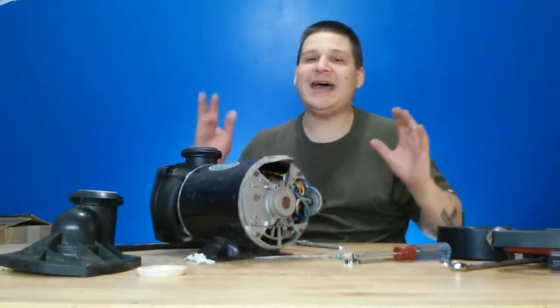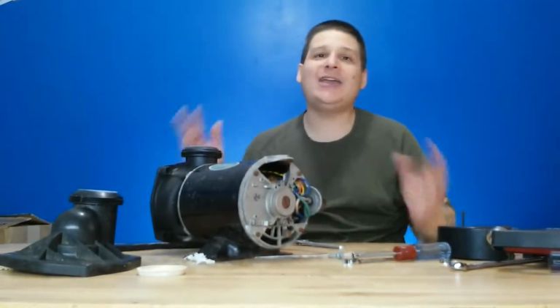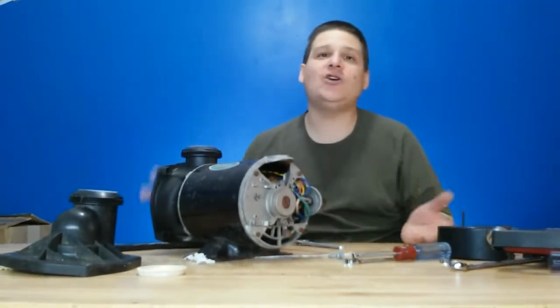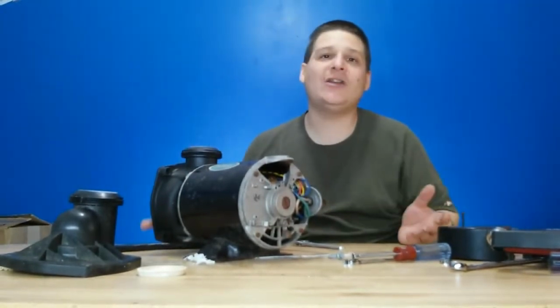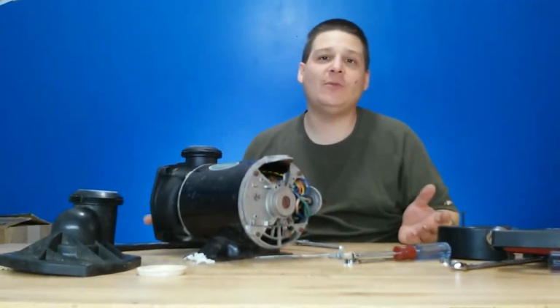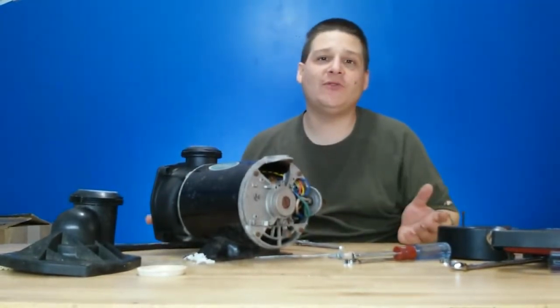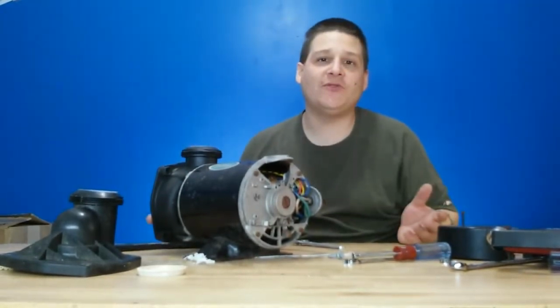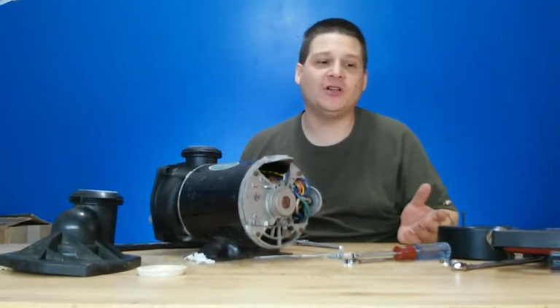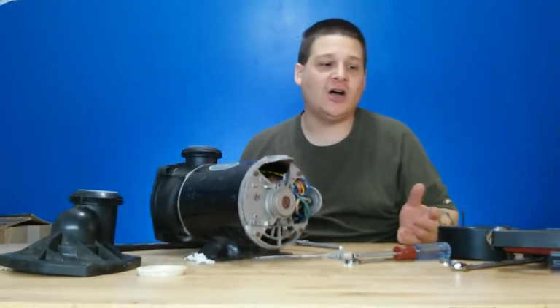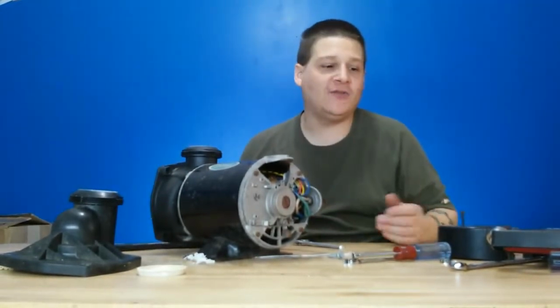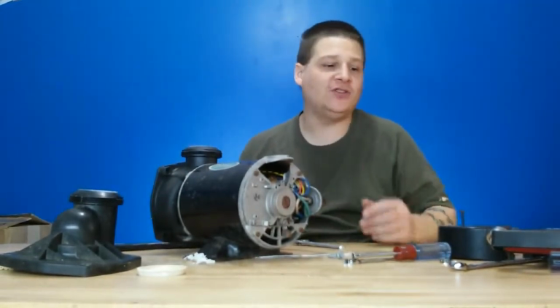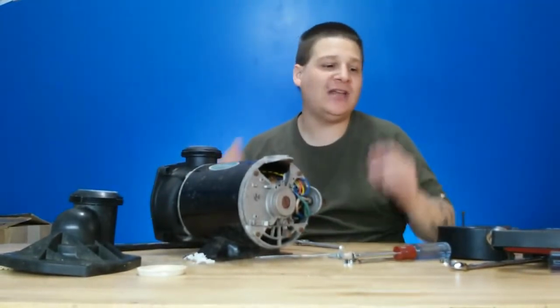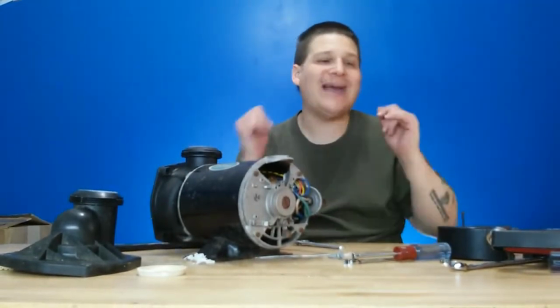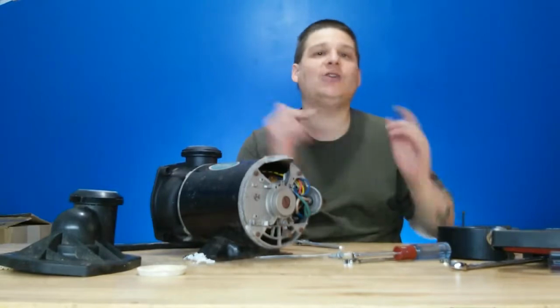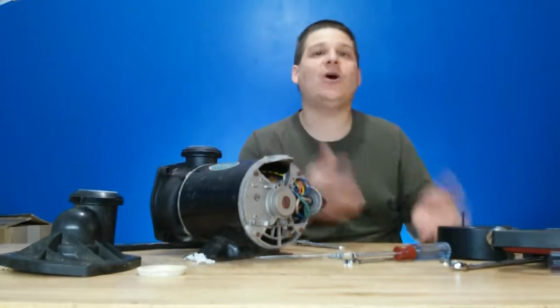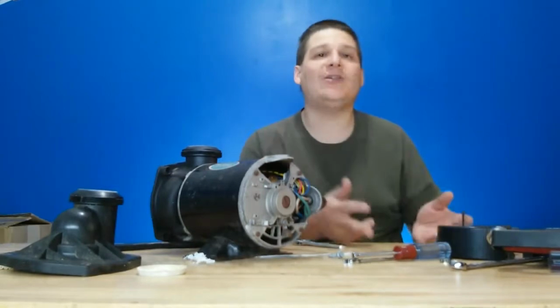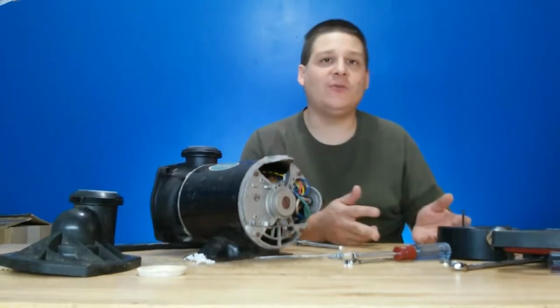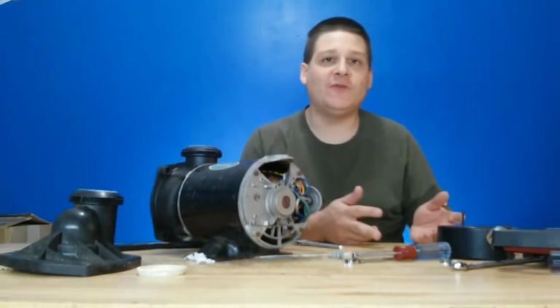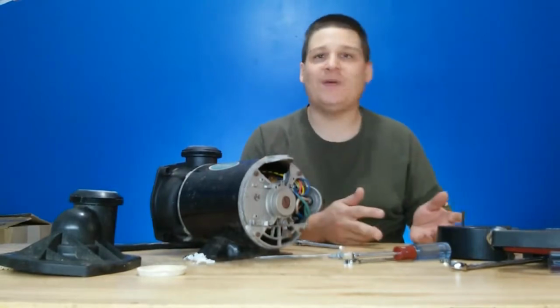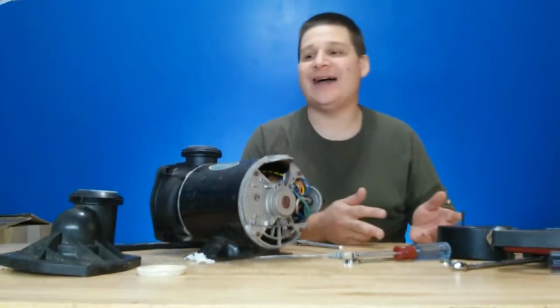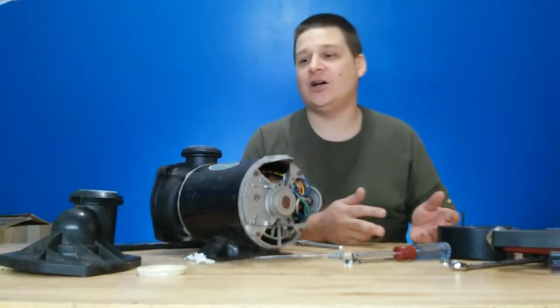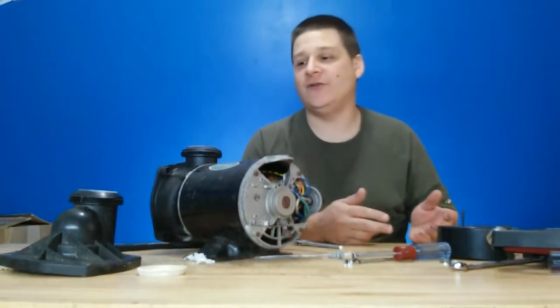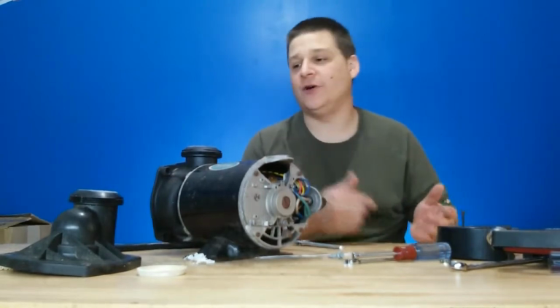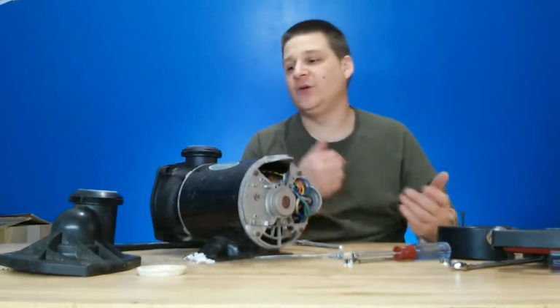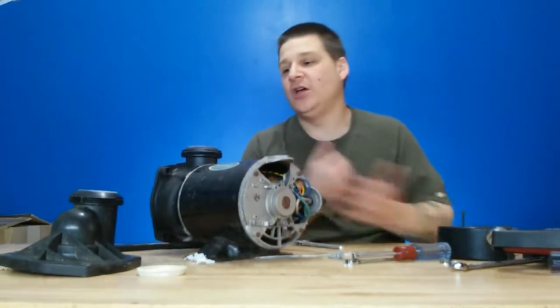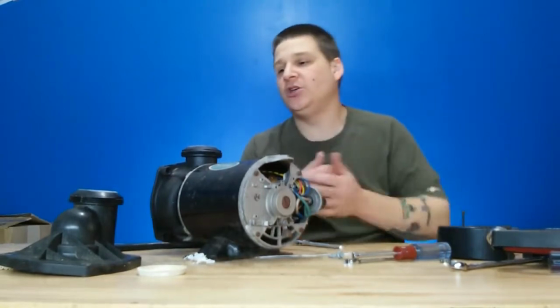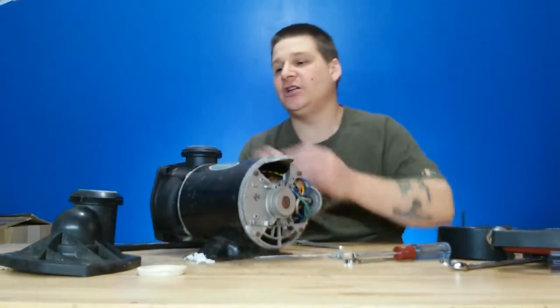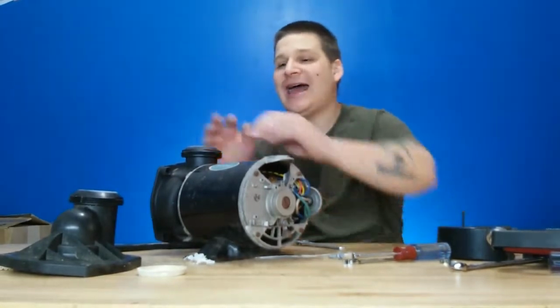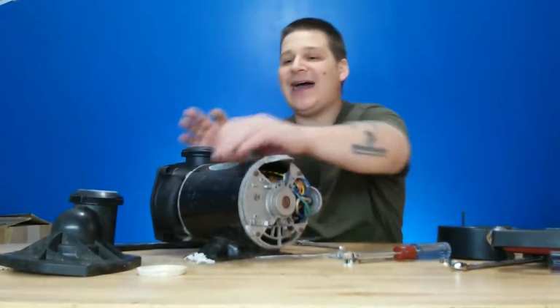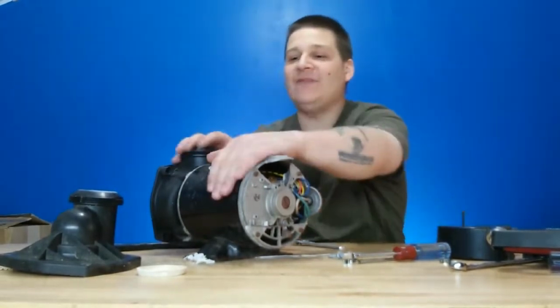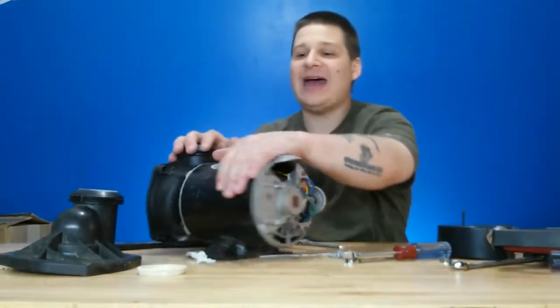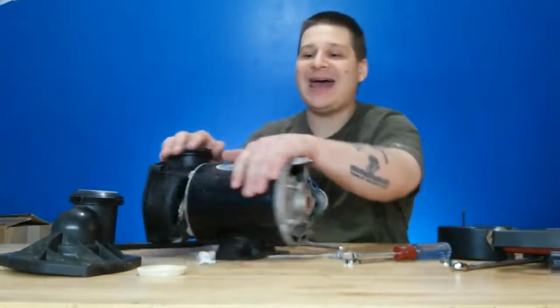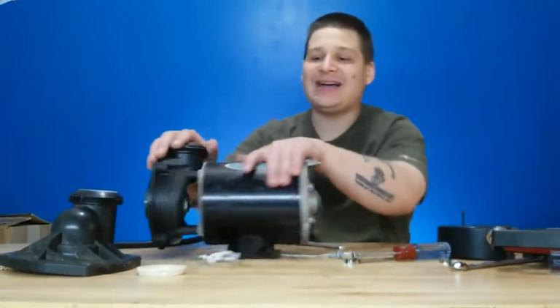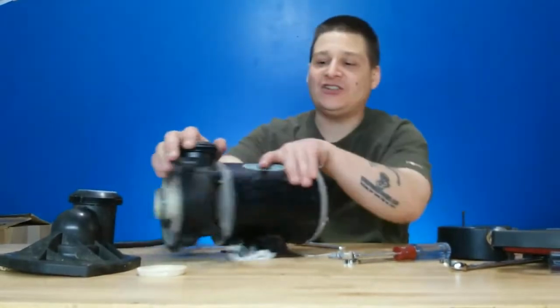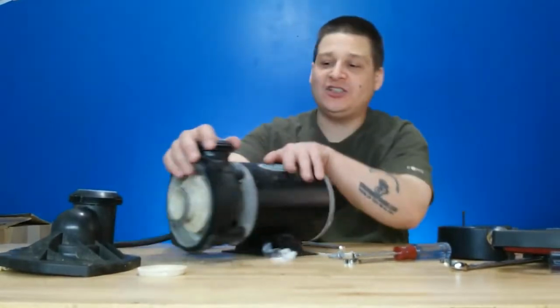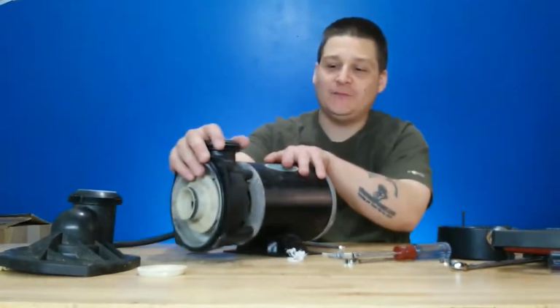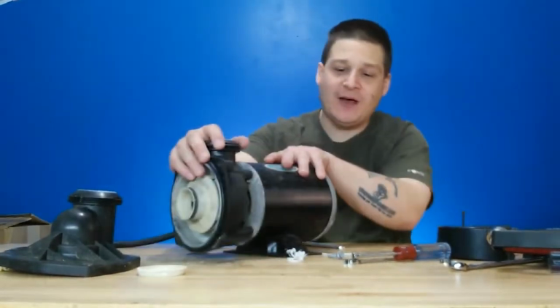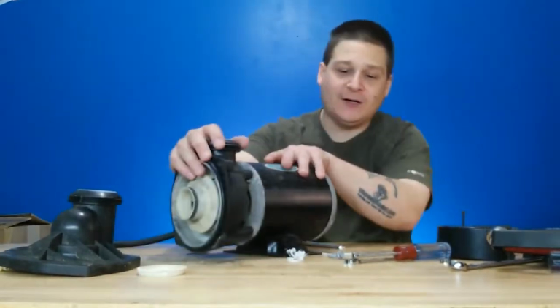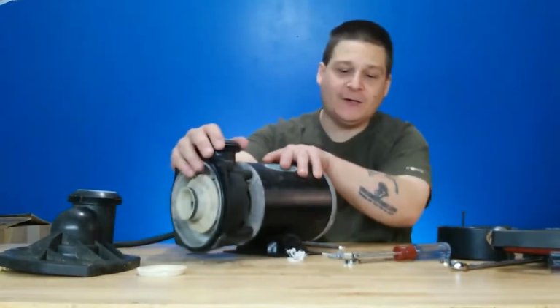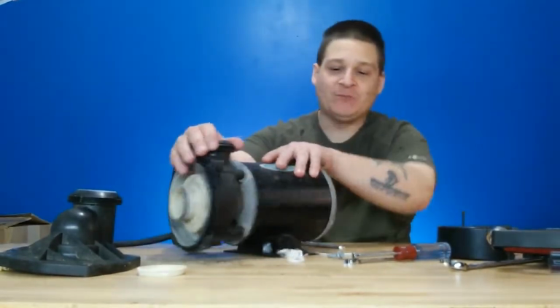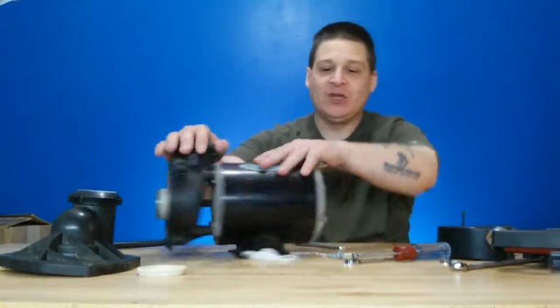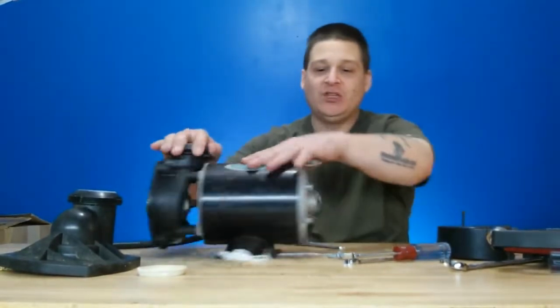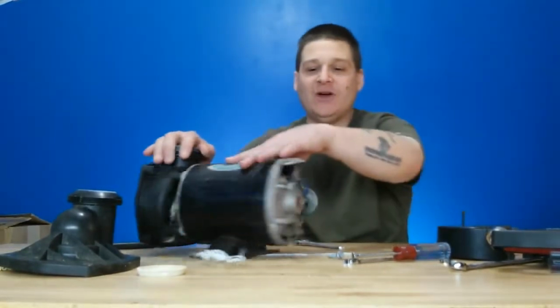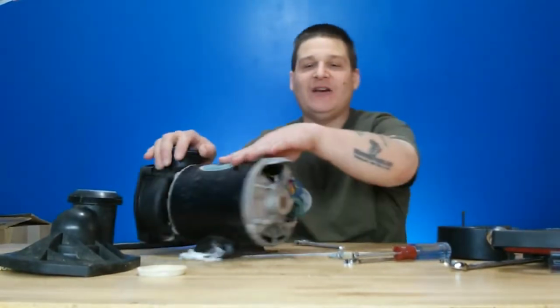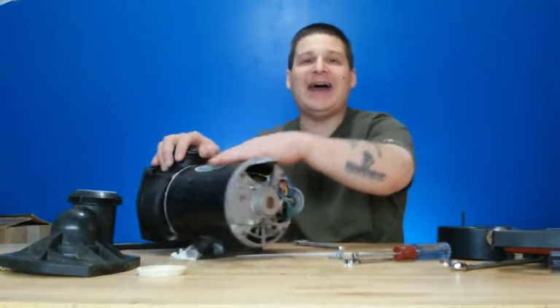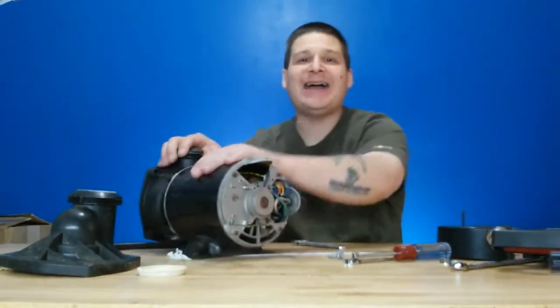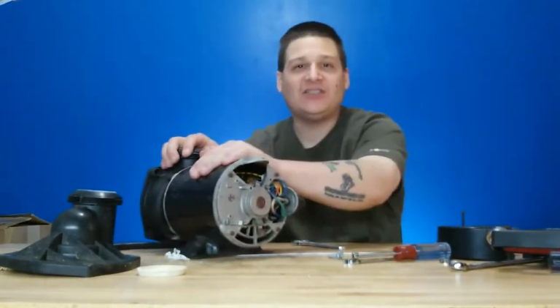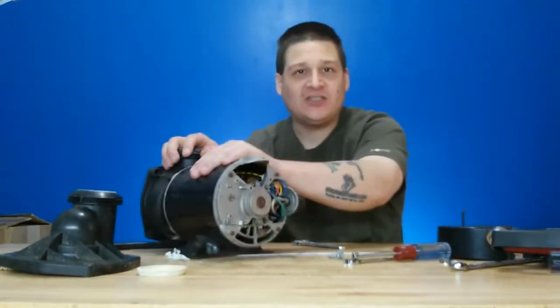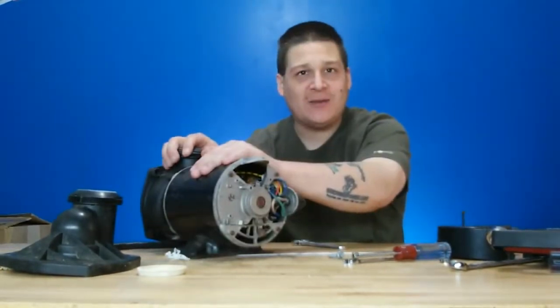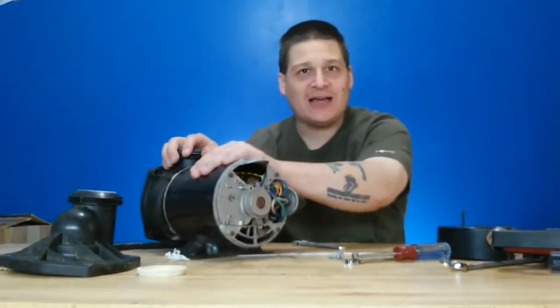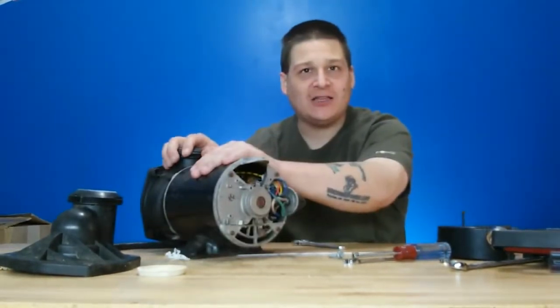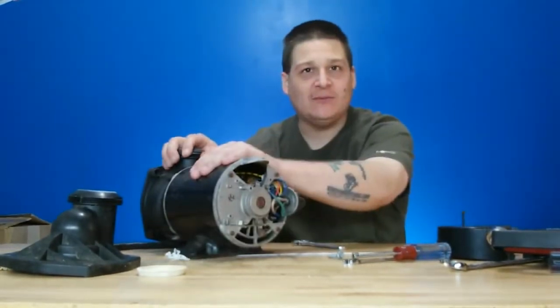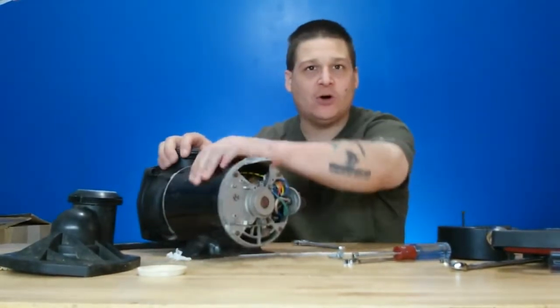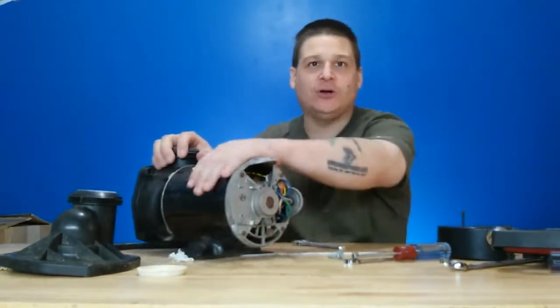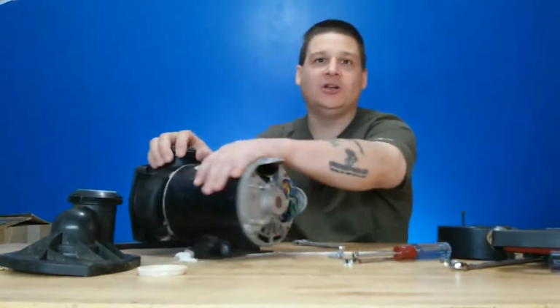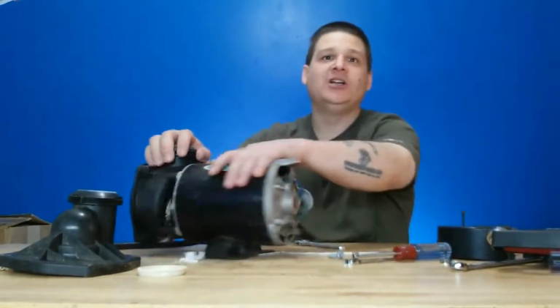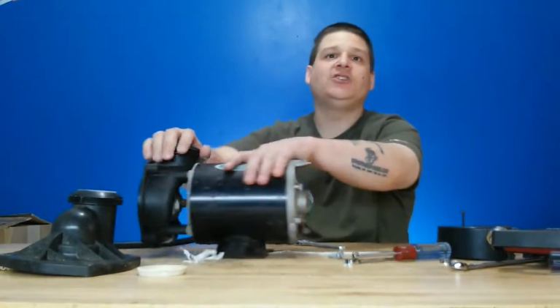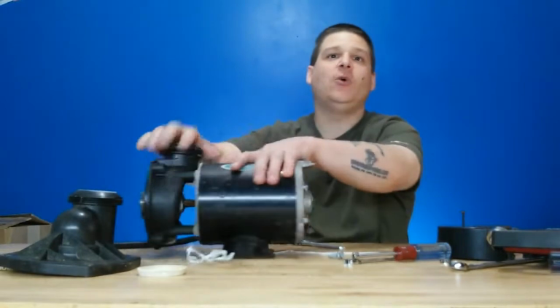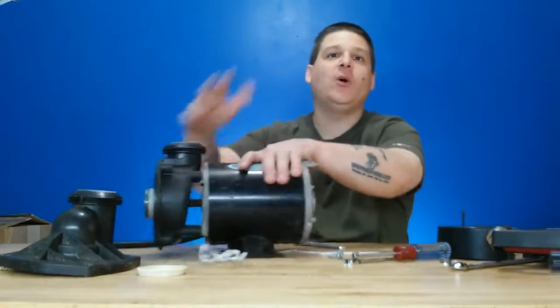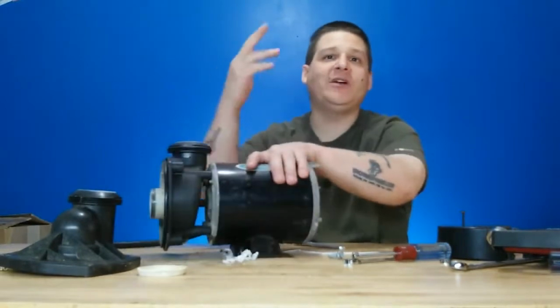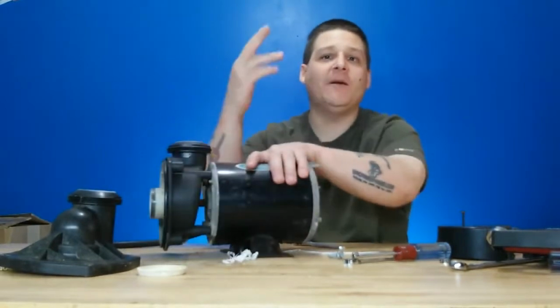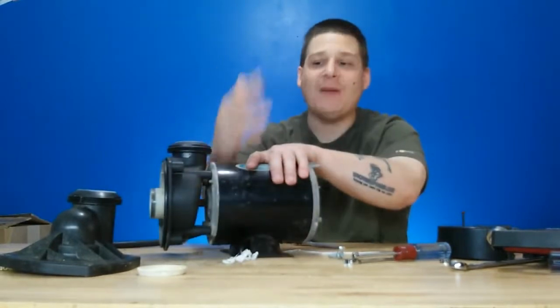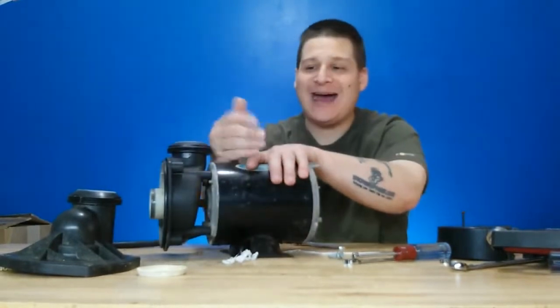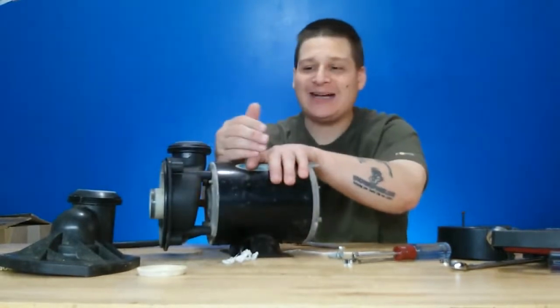Now you know how to remove the front cover. Now you know how to remove the back cover. You have access to the impeller and access to the back end of the motor.